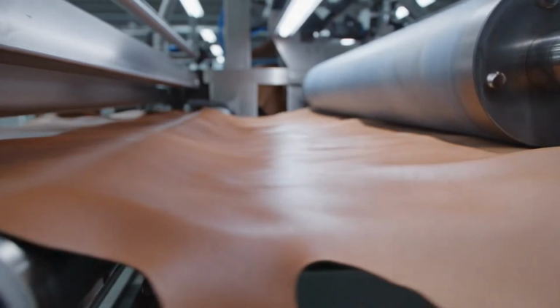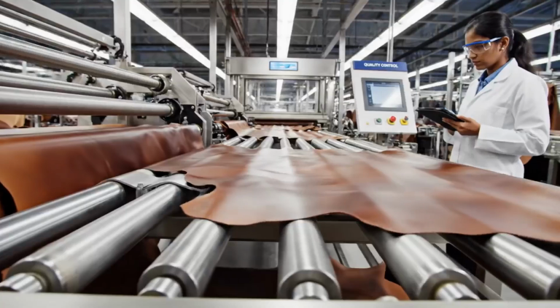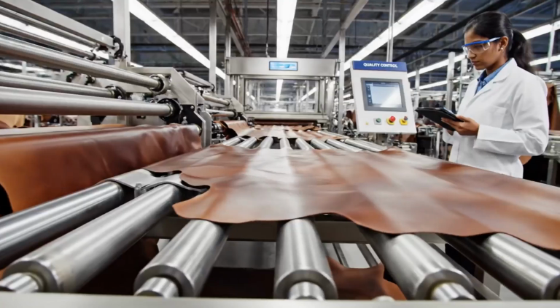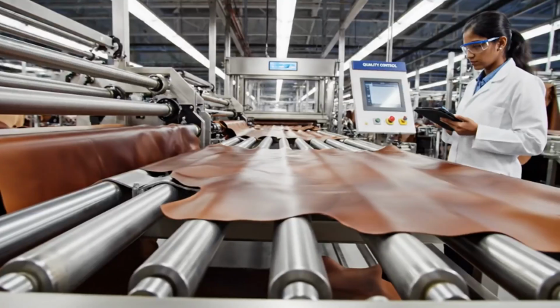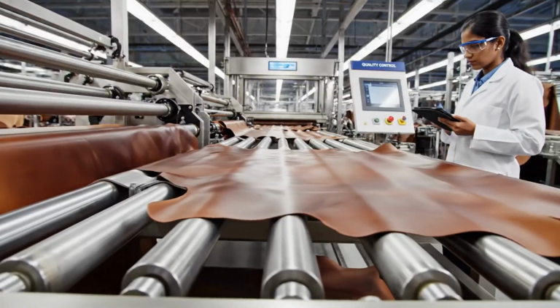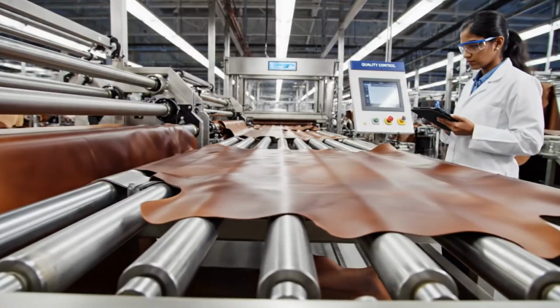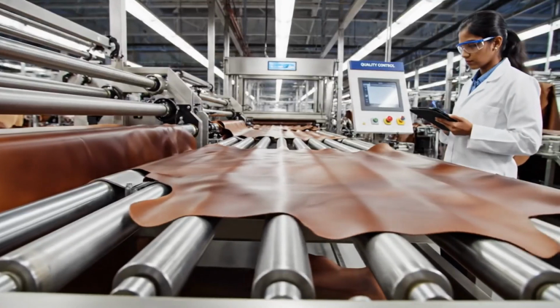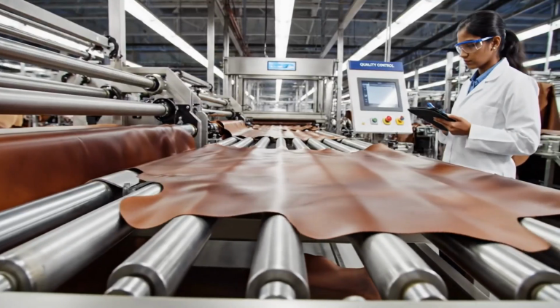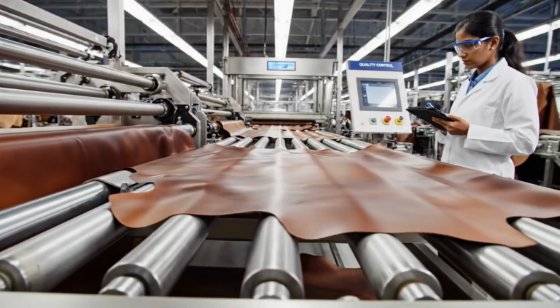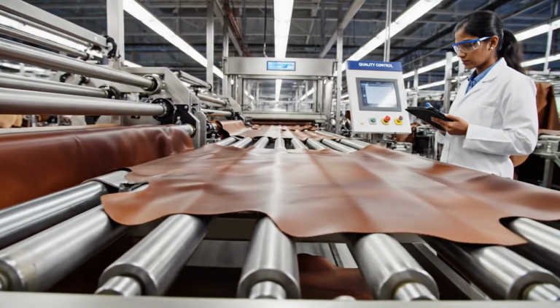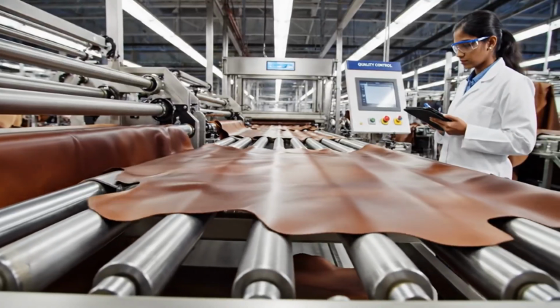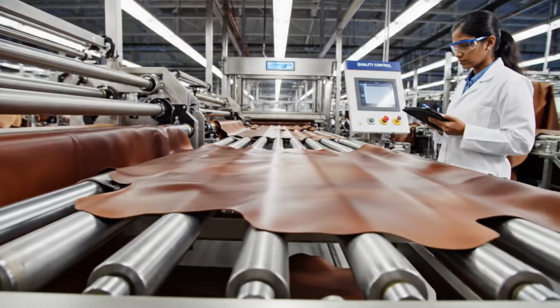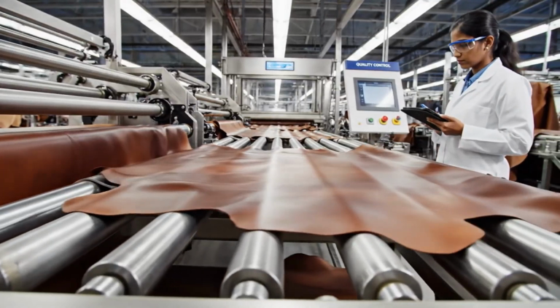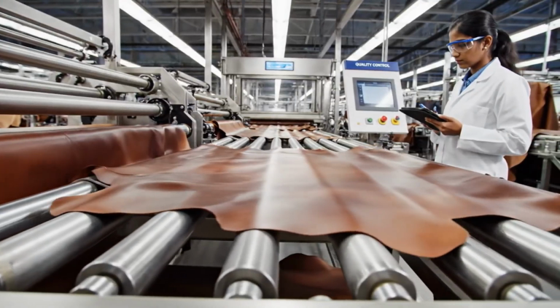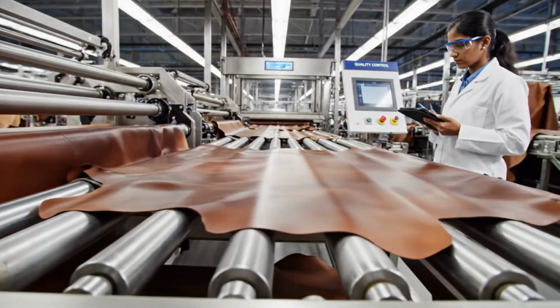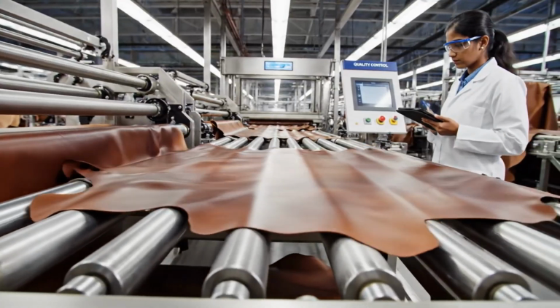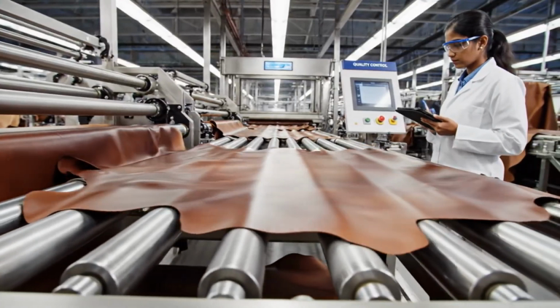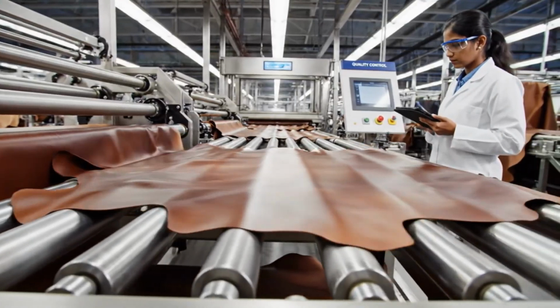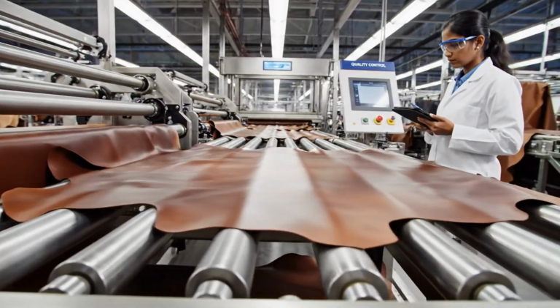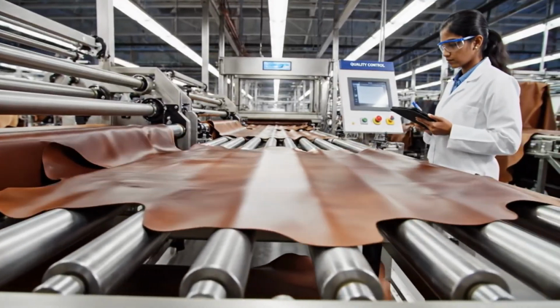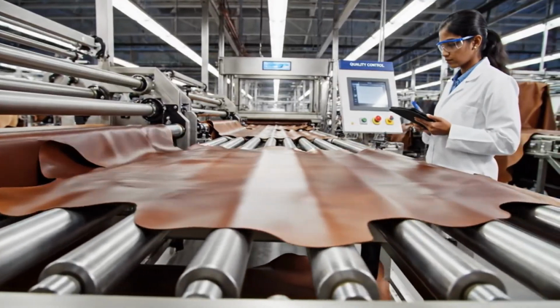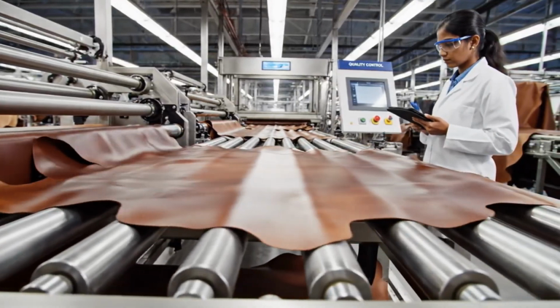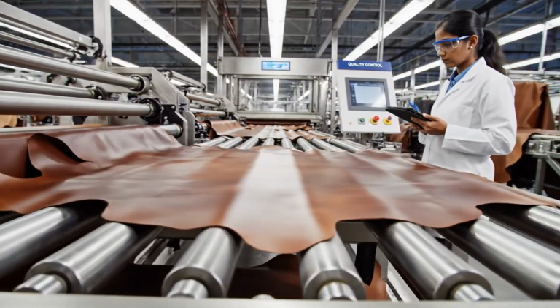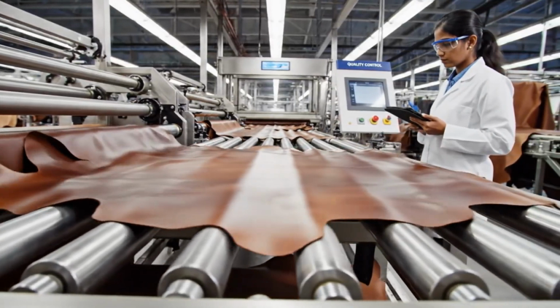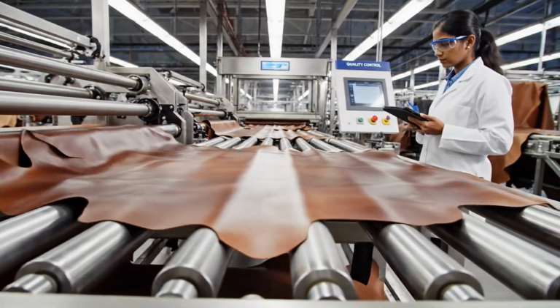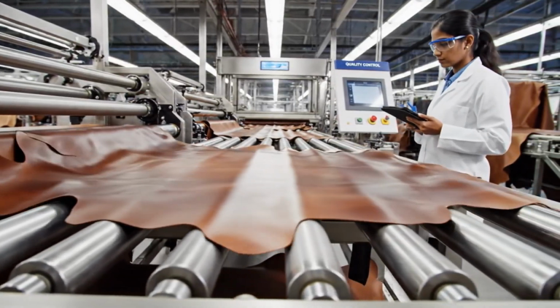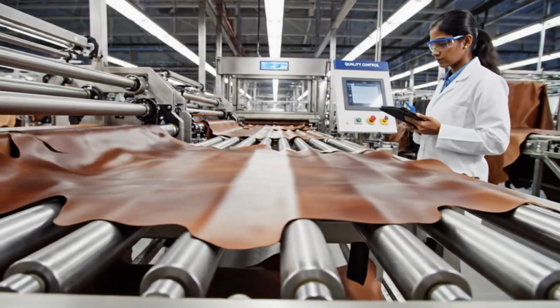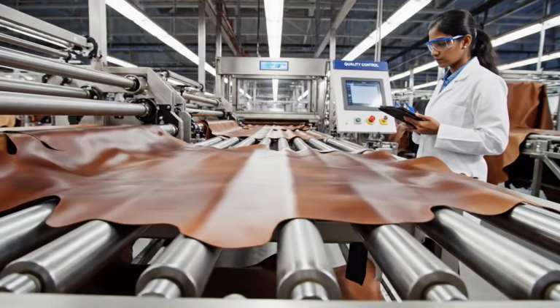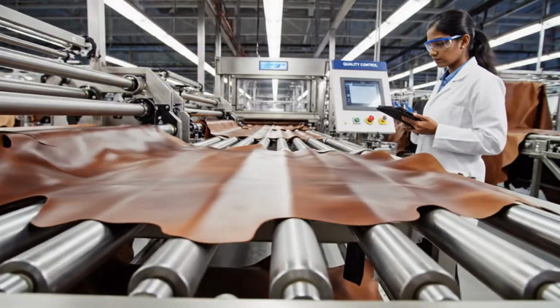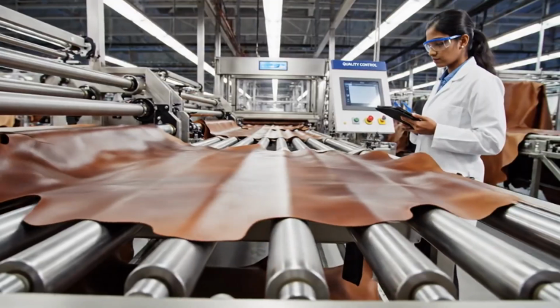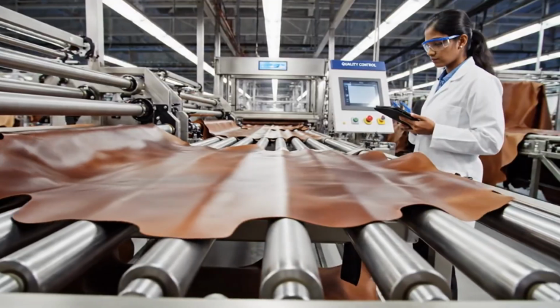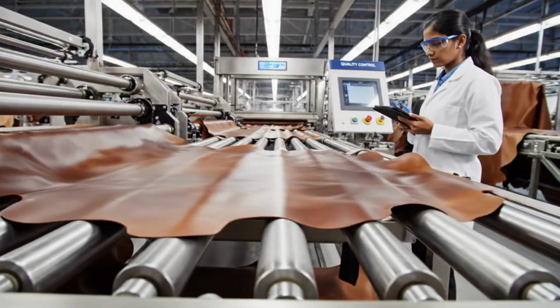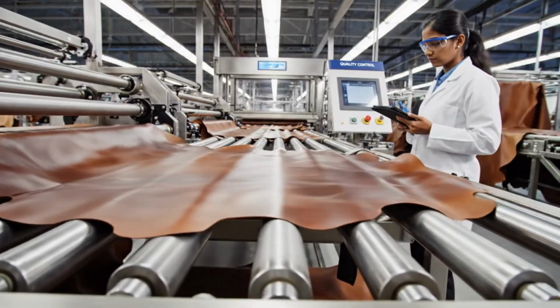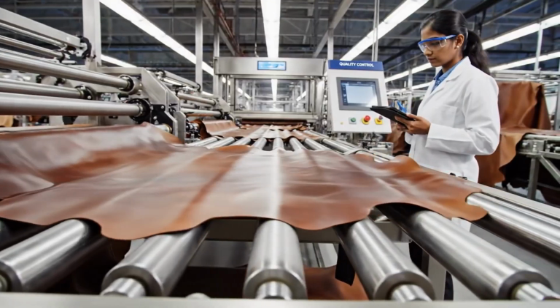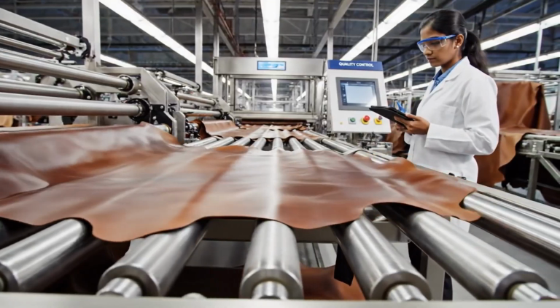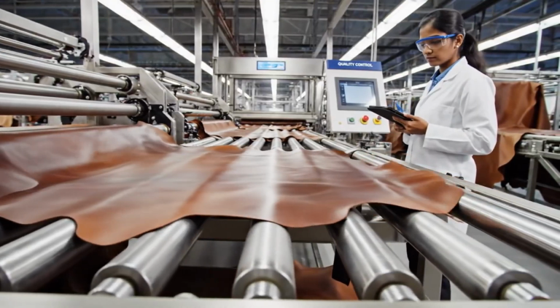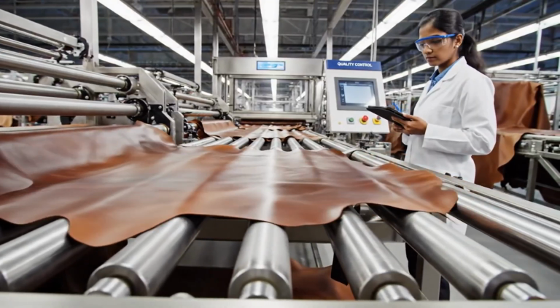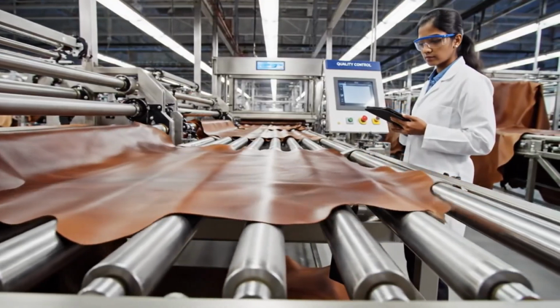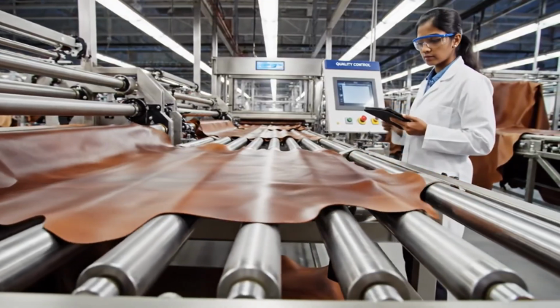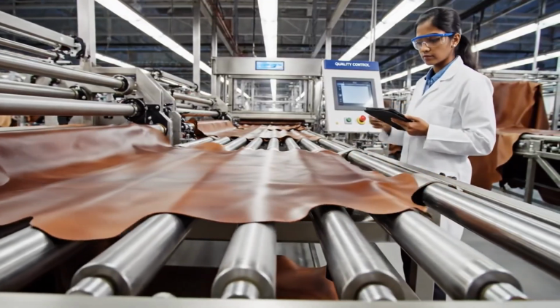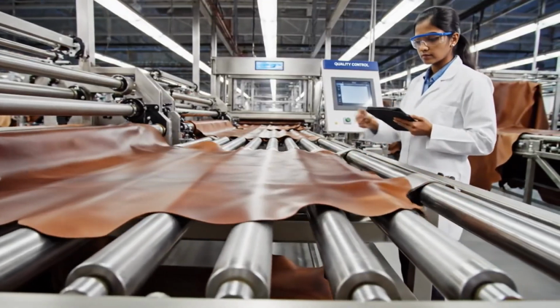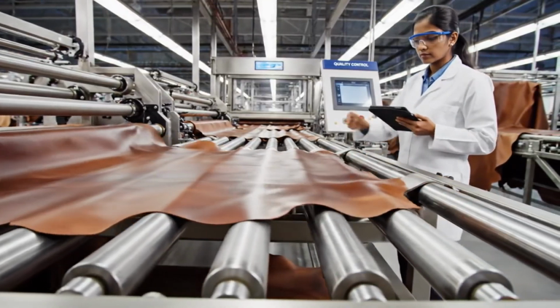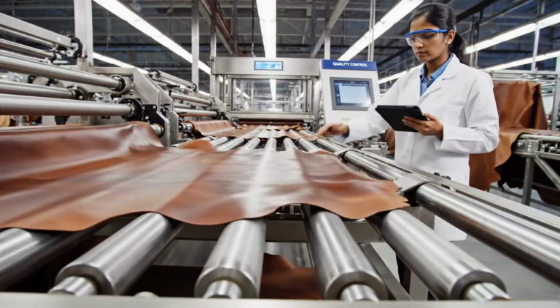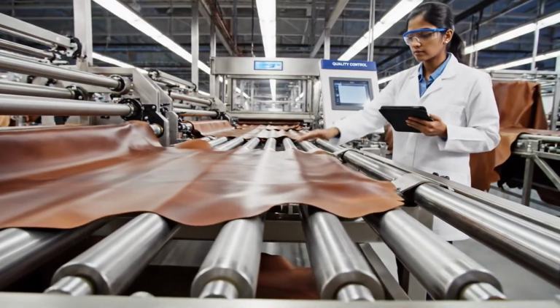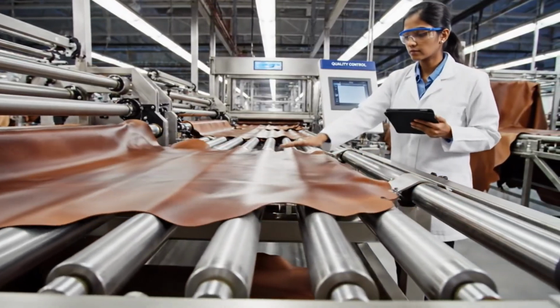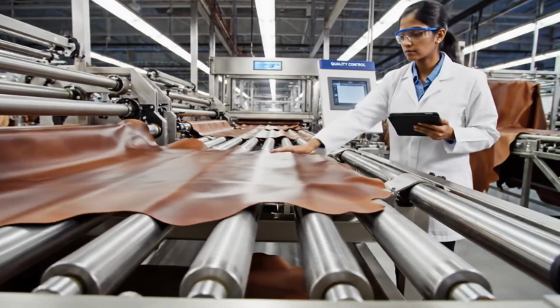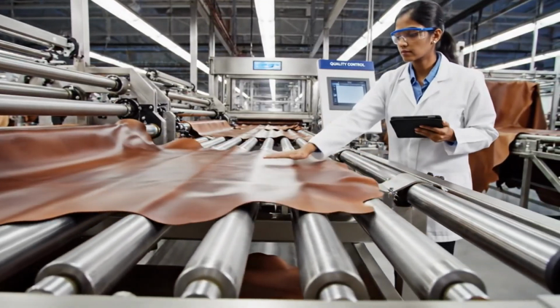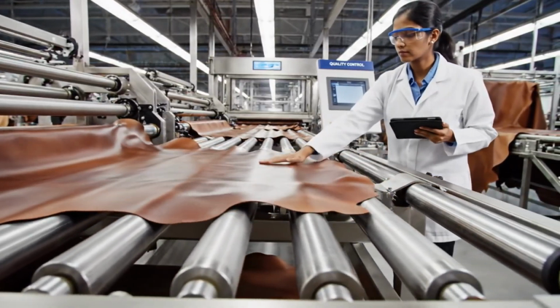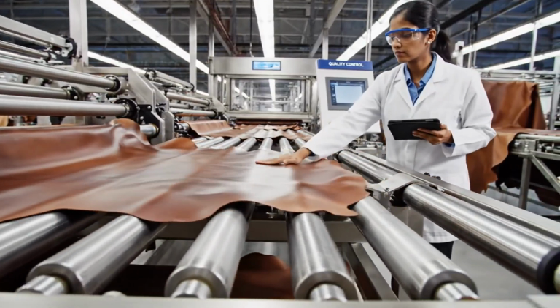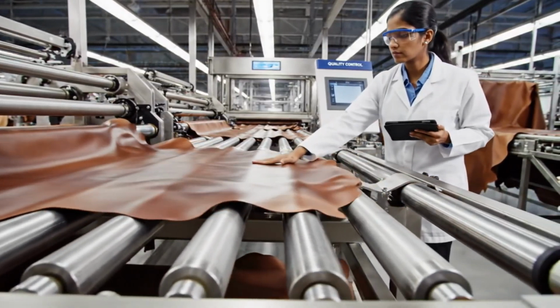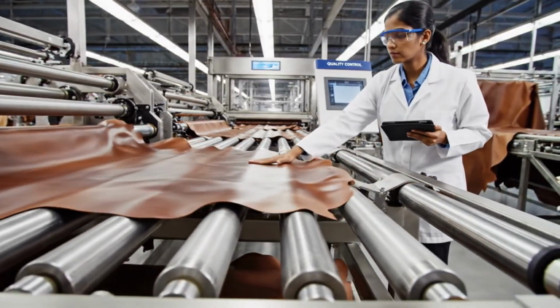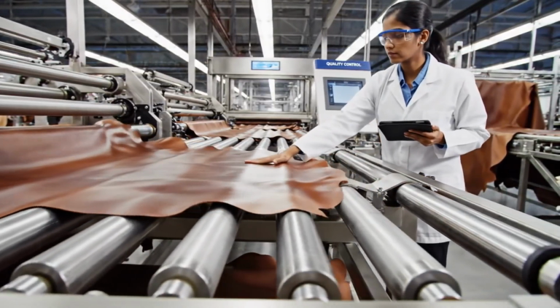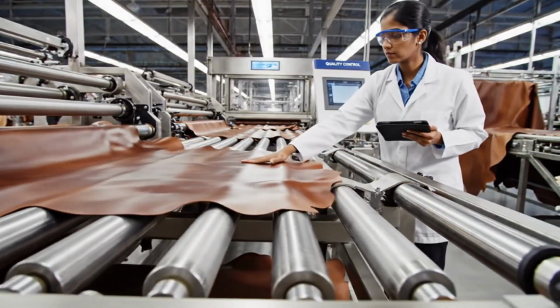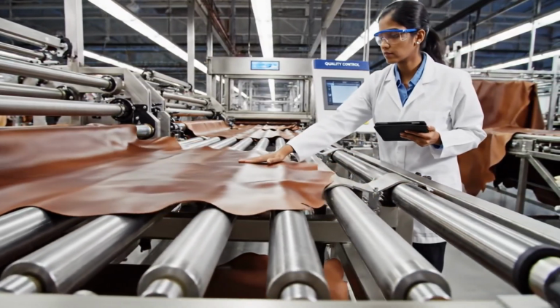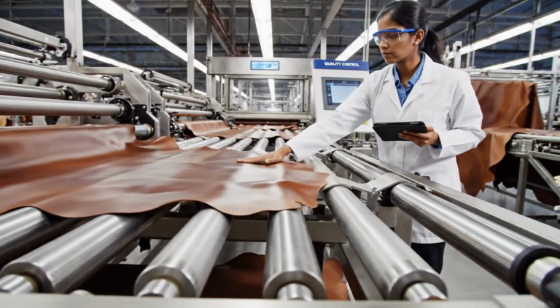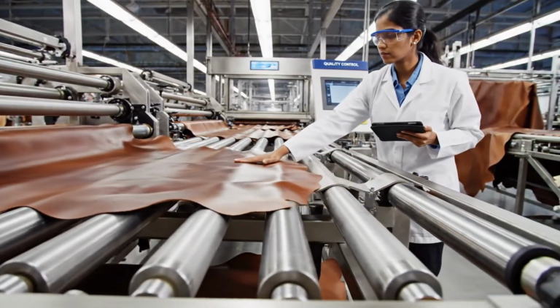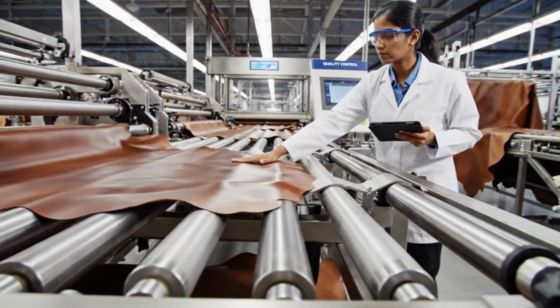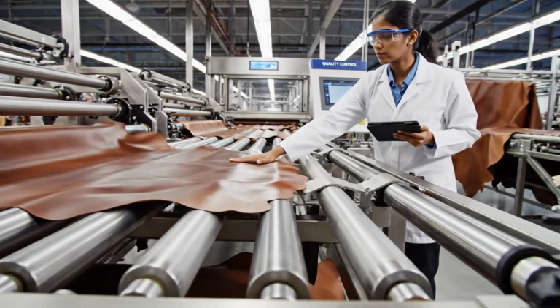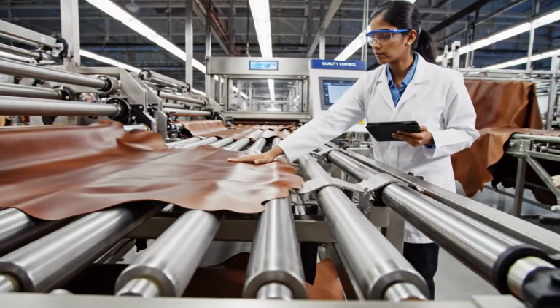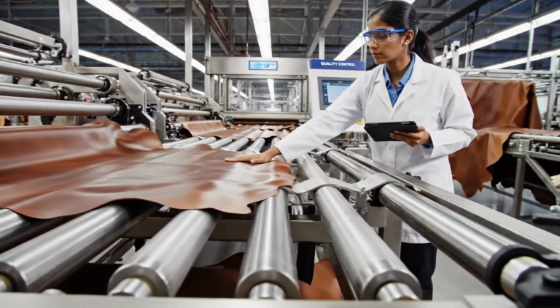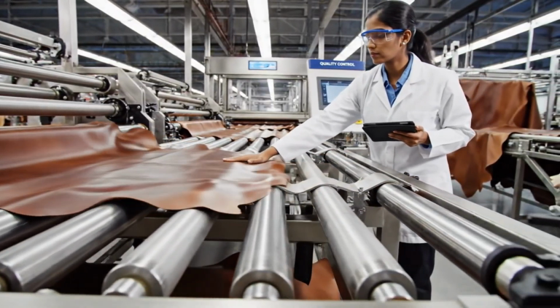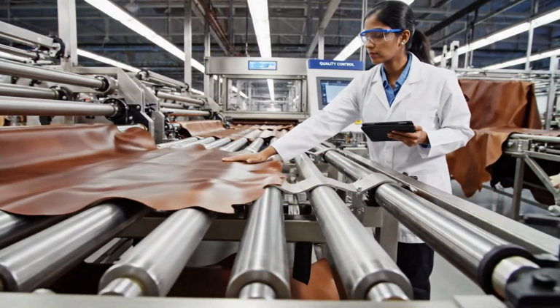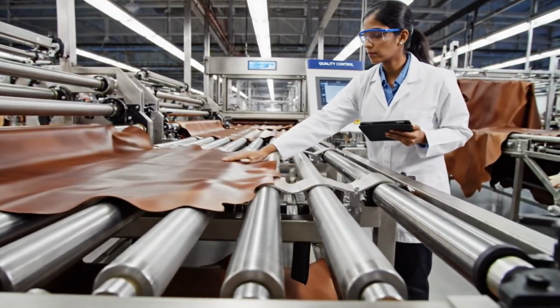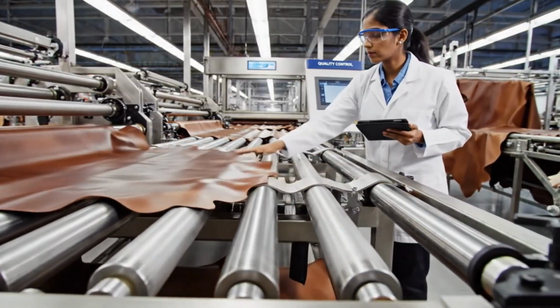This self-healing cowhide represents the pinnacle of our dry finishing process. Now proceeding to final inspection.